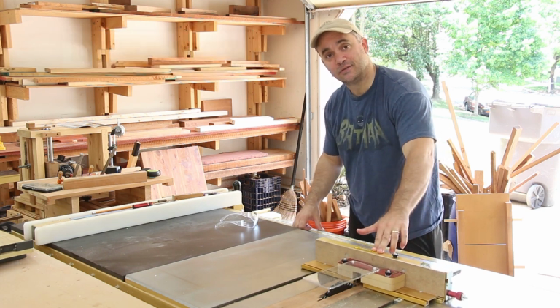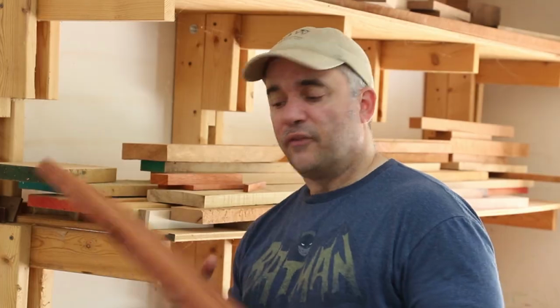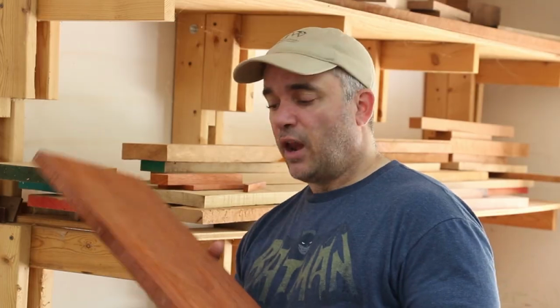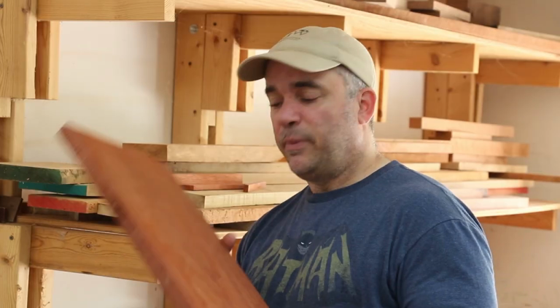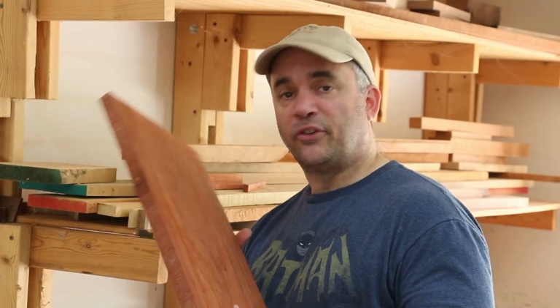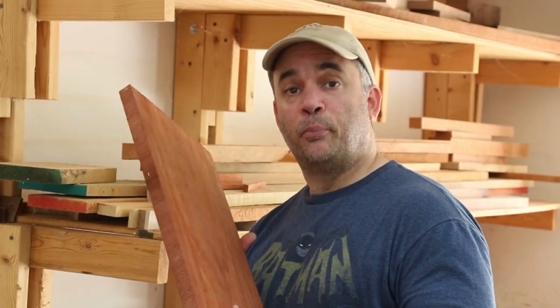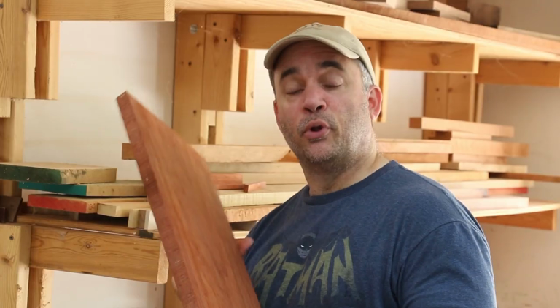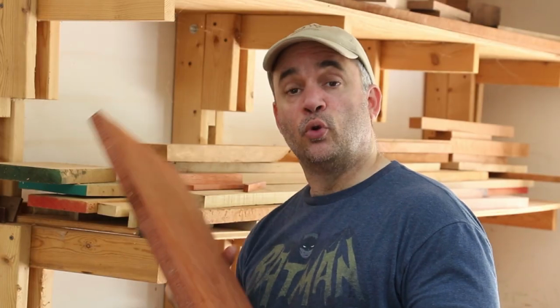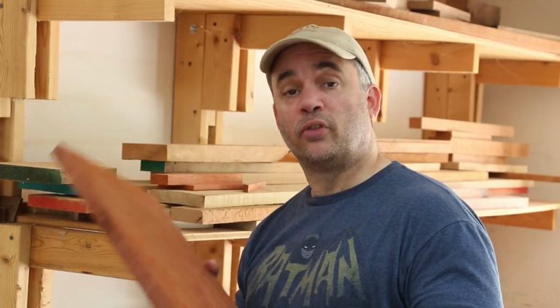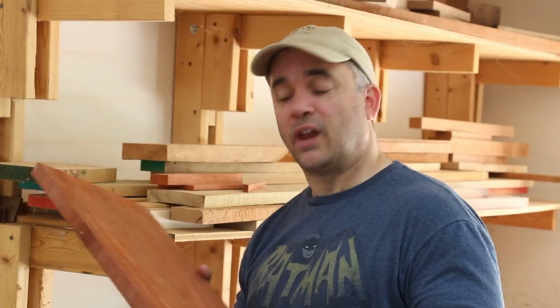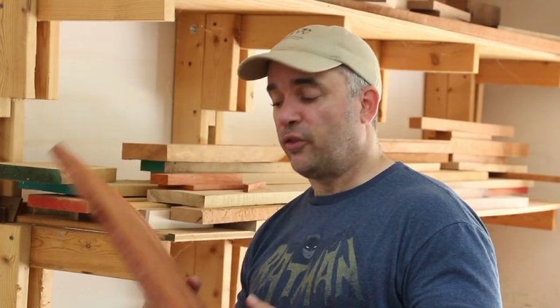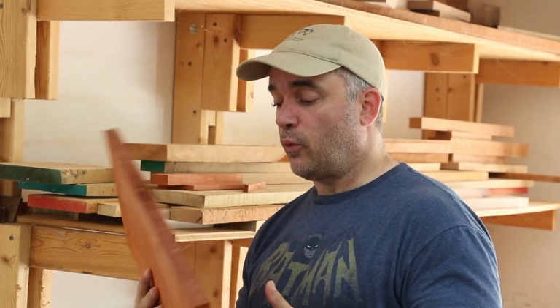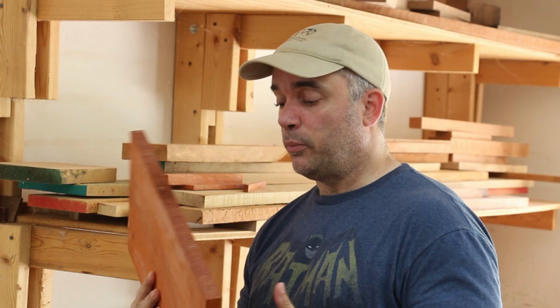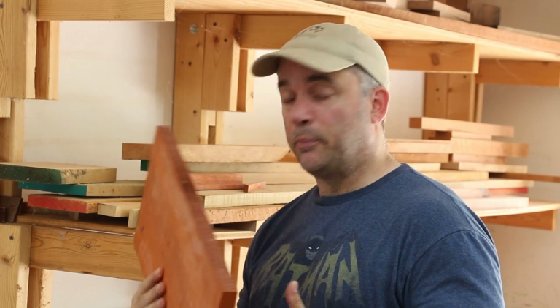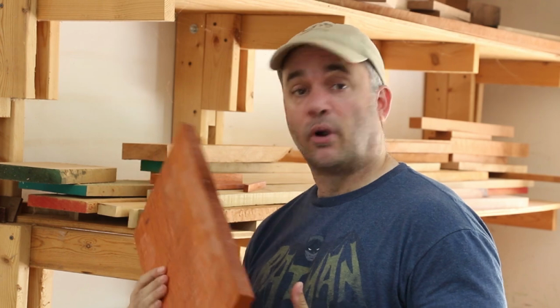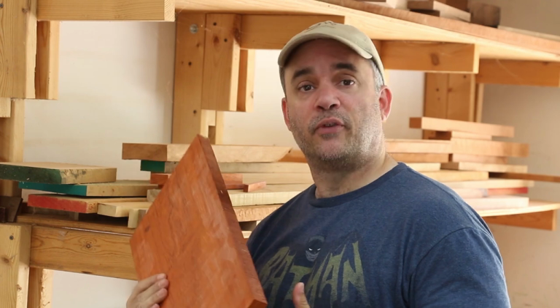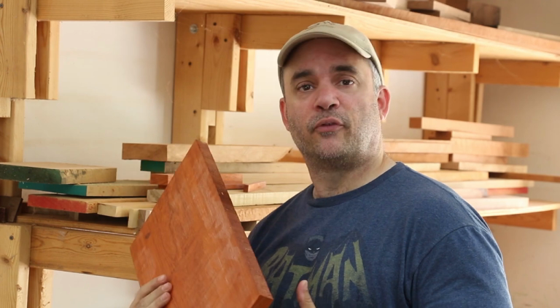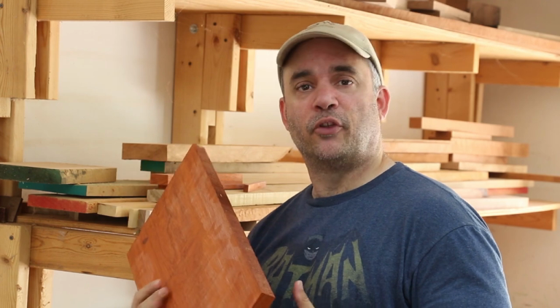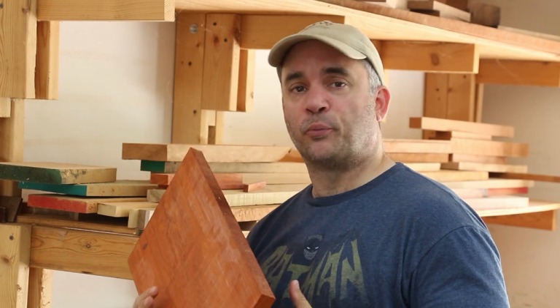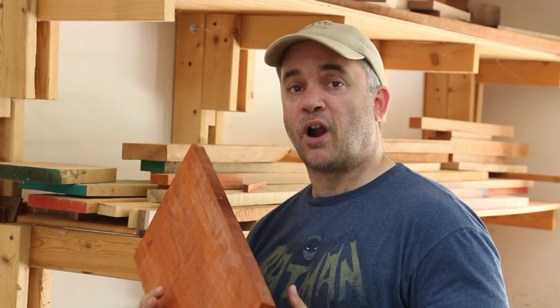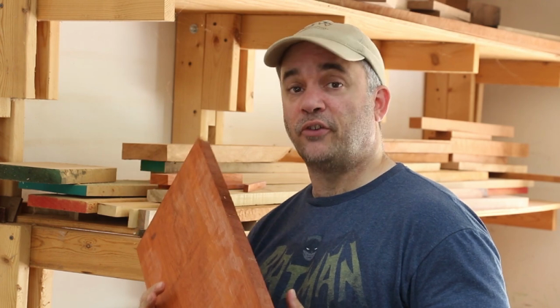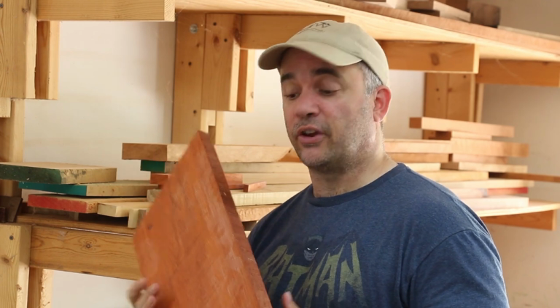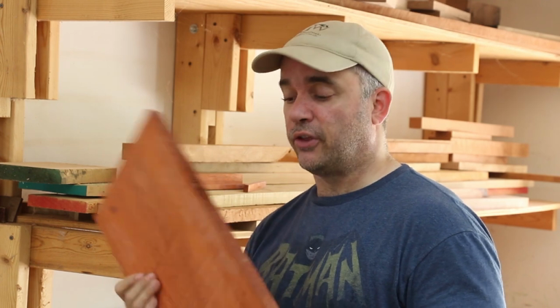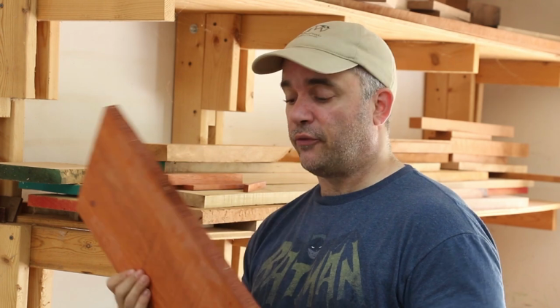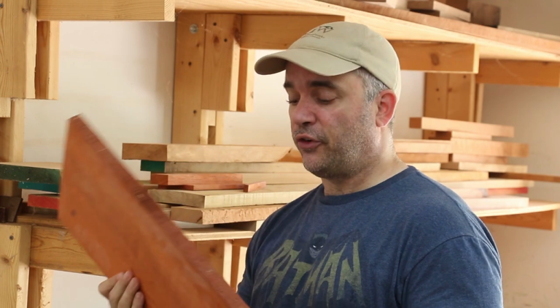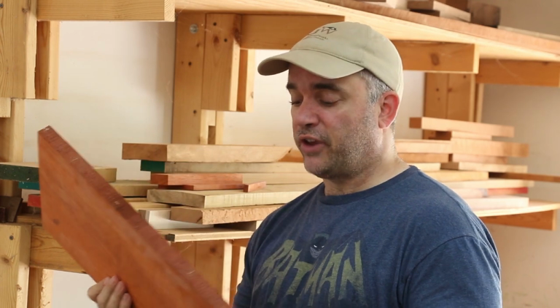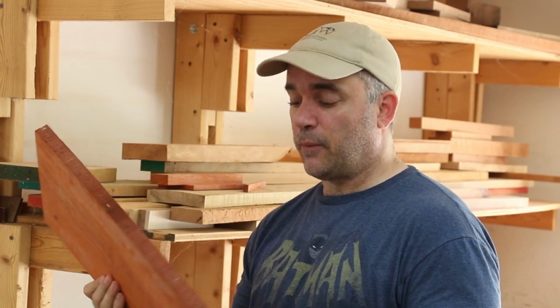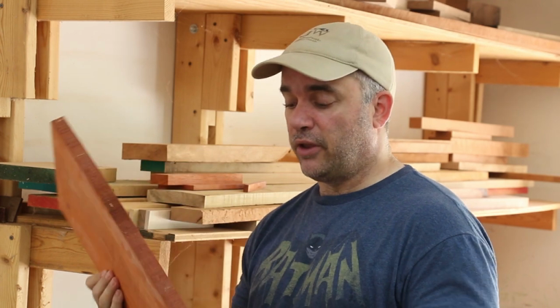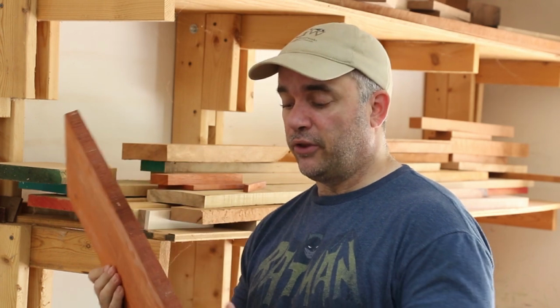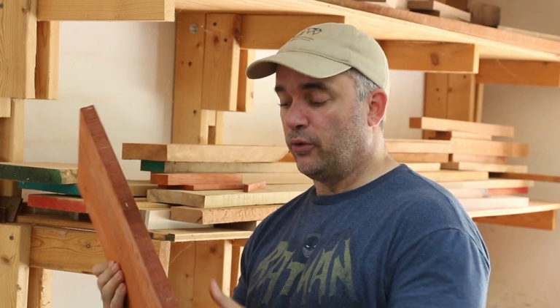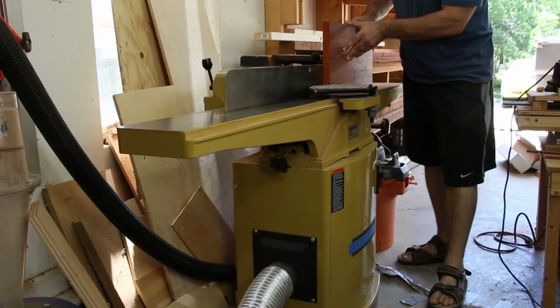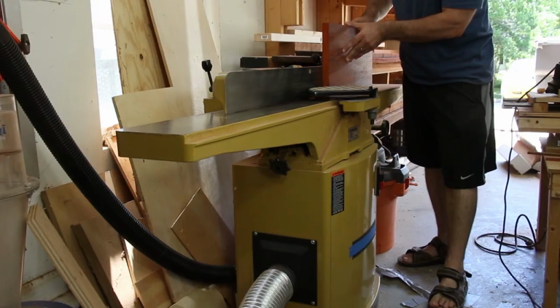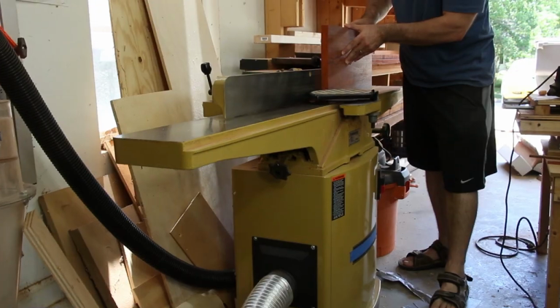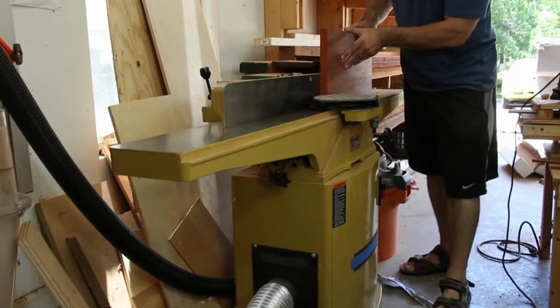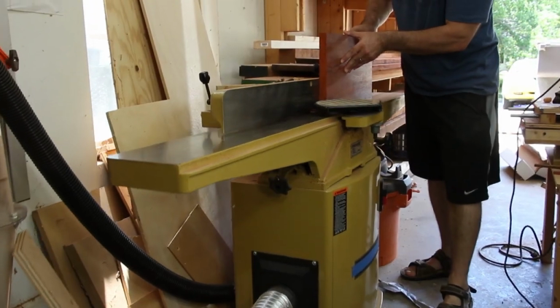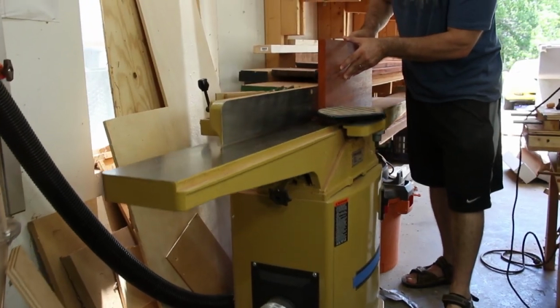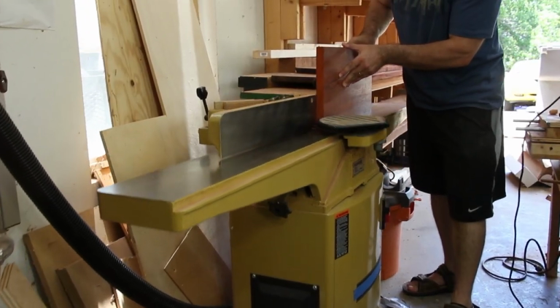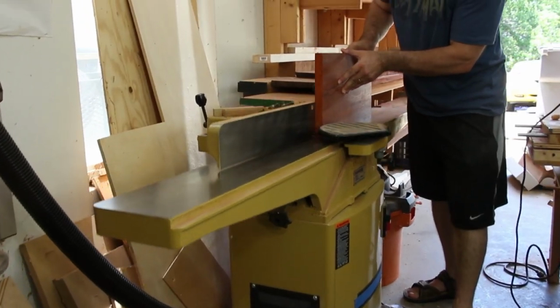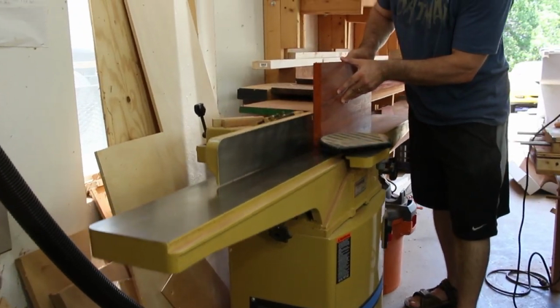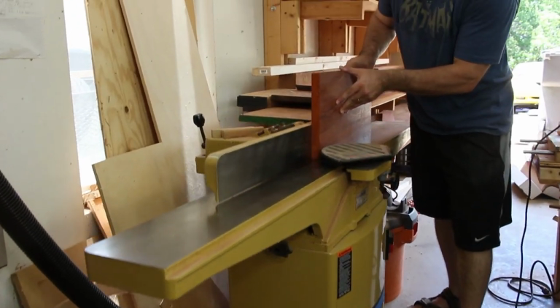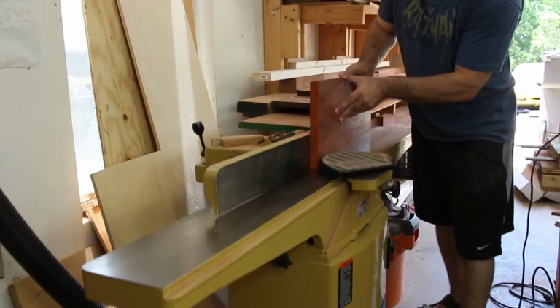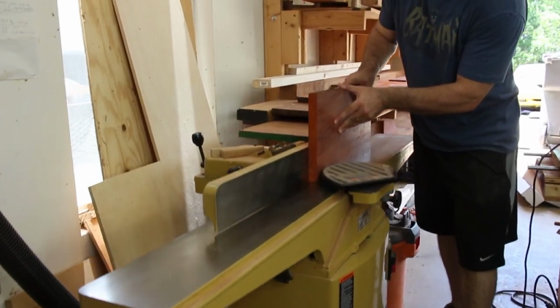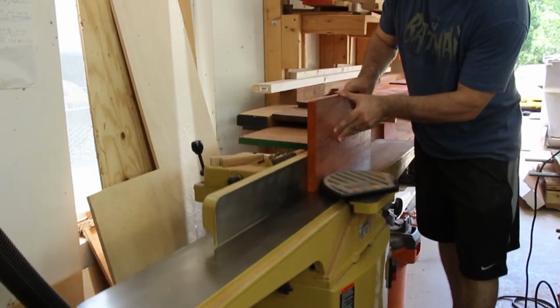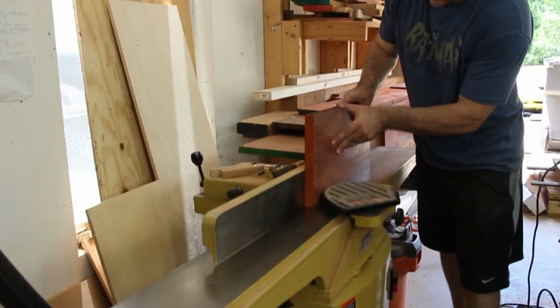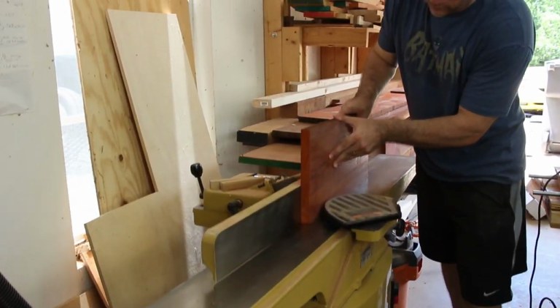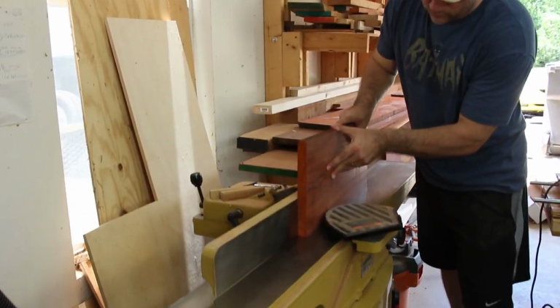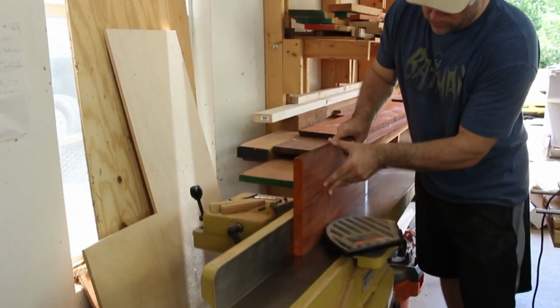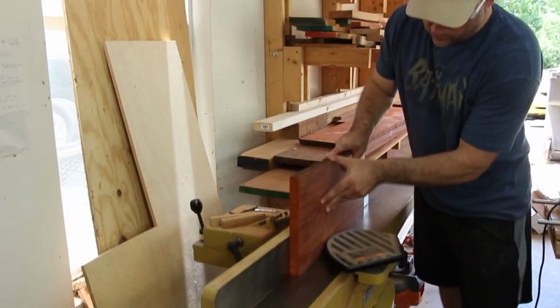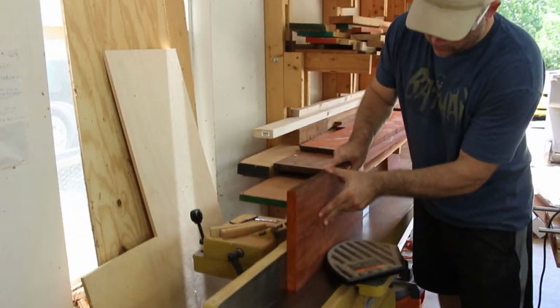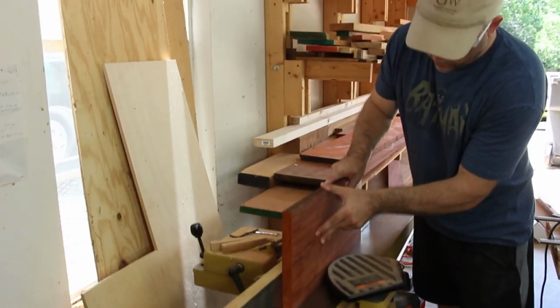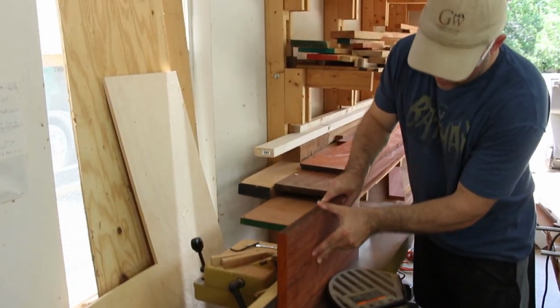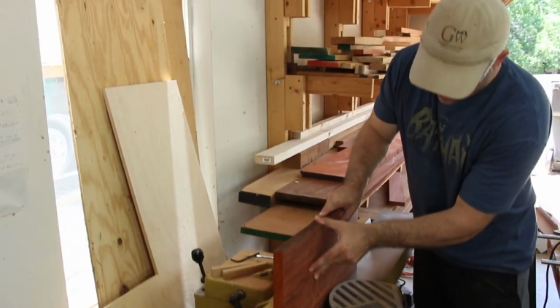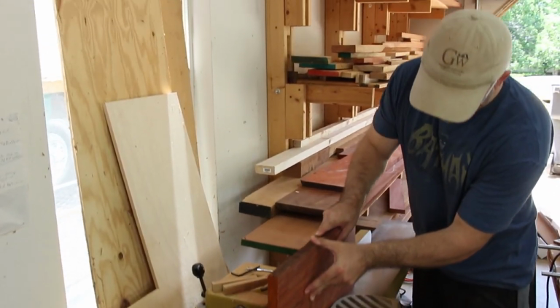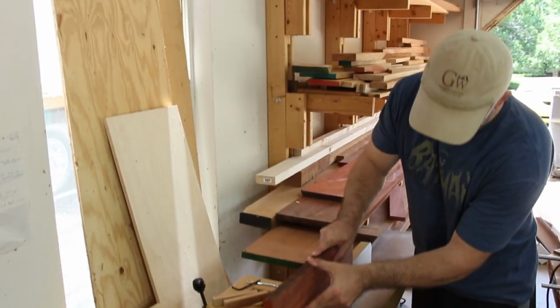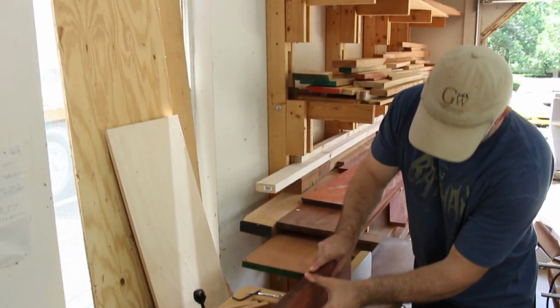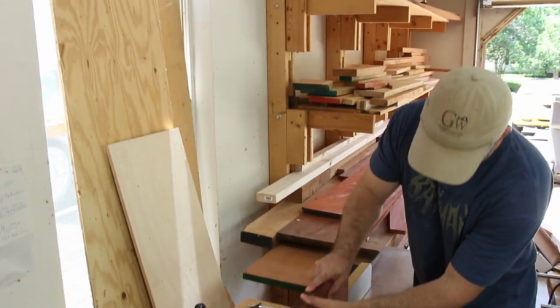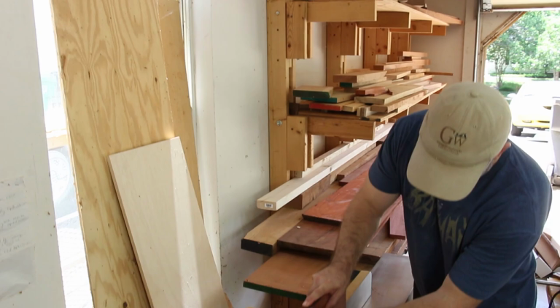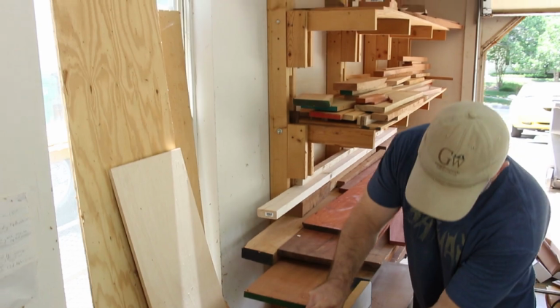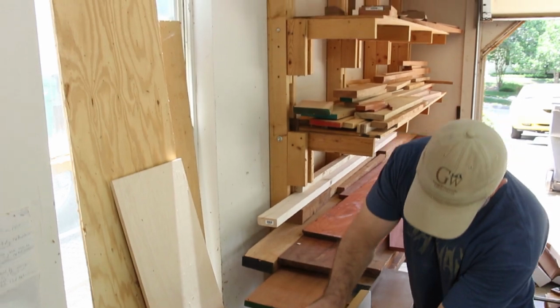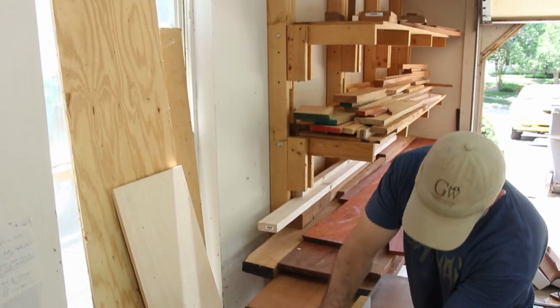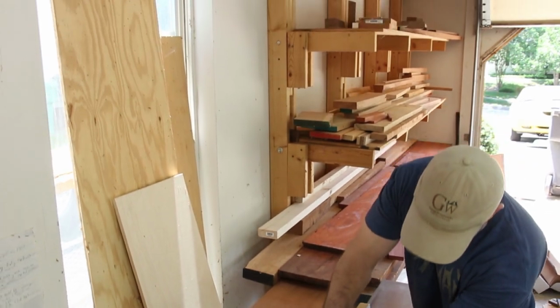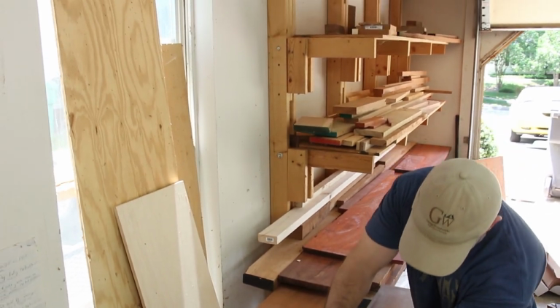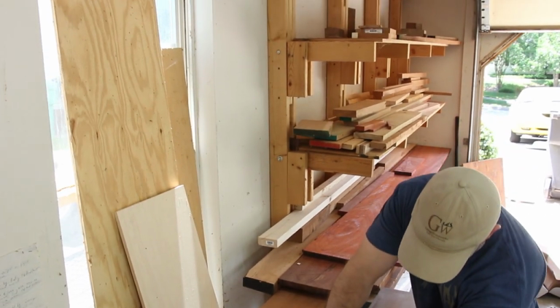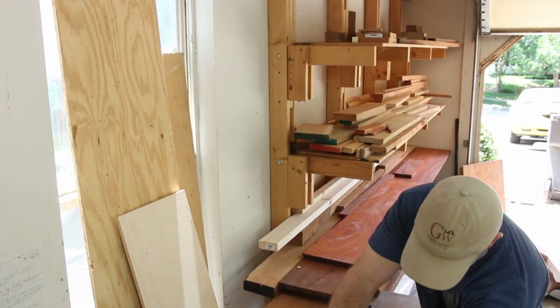I've got a piece of padauk that I thought would be perfect for this project. So the first thing I'm going to do is clean up this rough edge at the jointer, then I'm going to cut it to width.